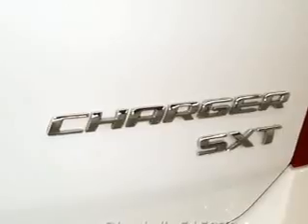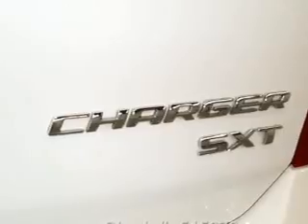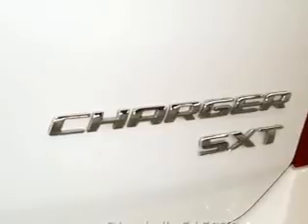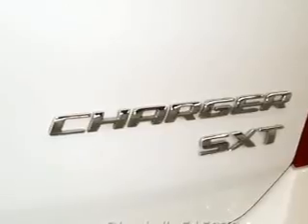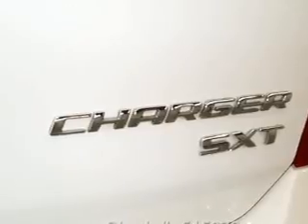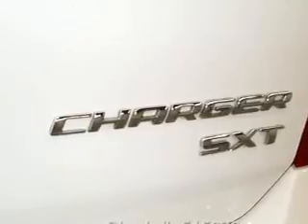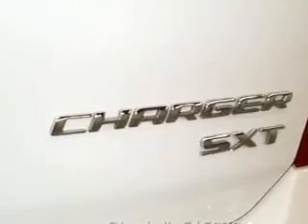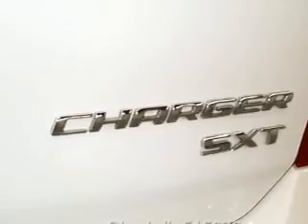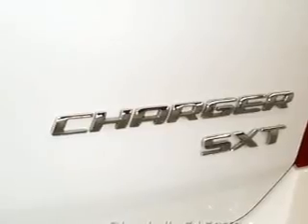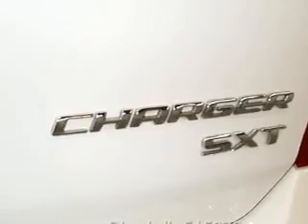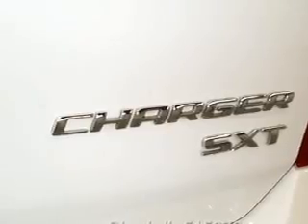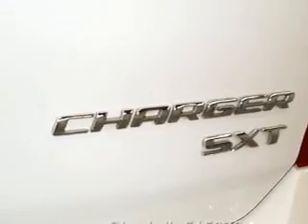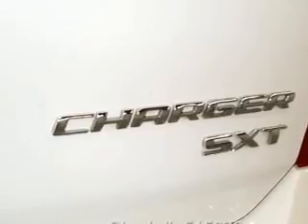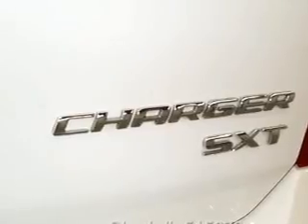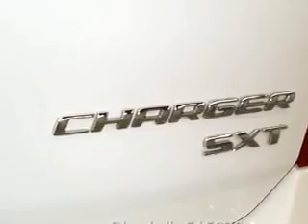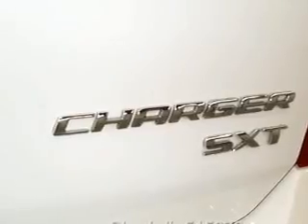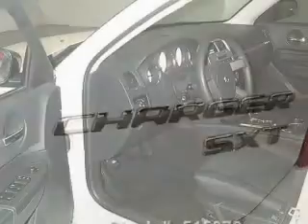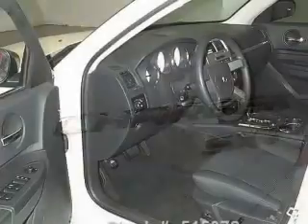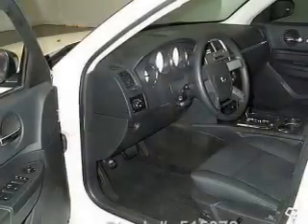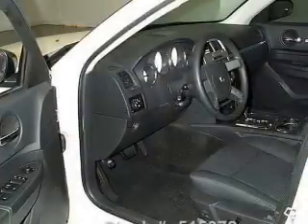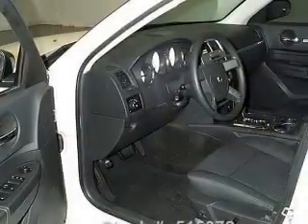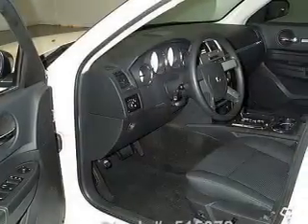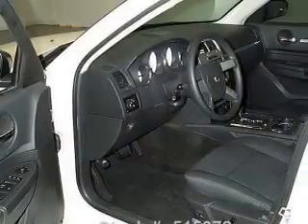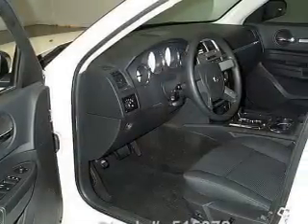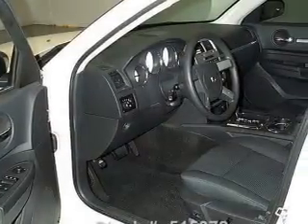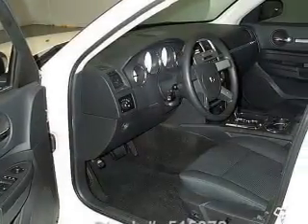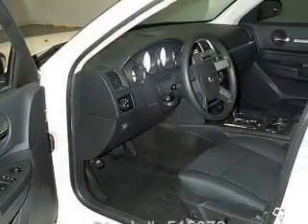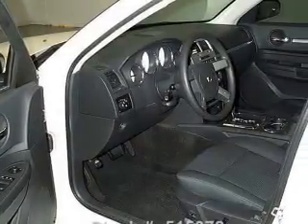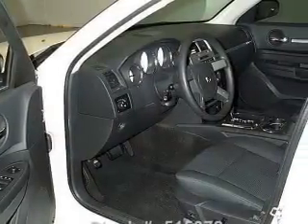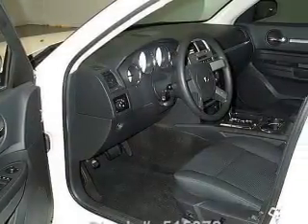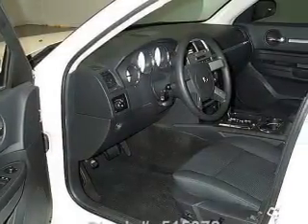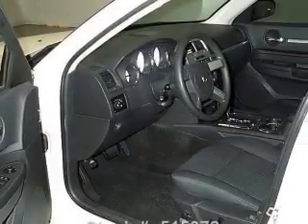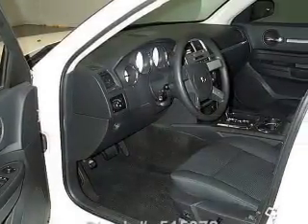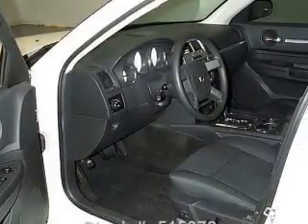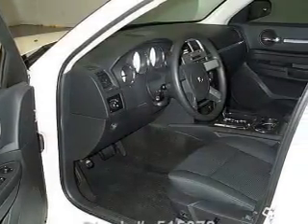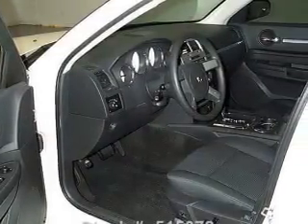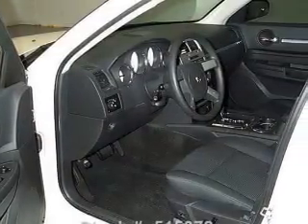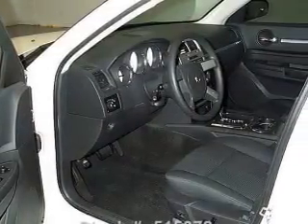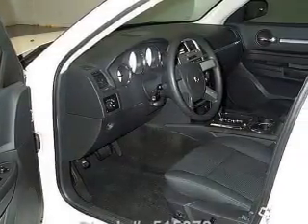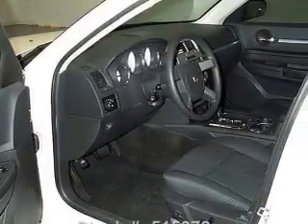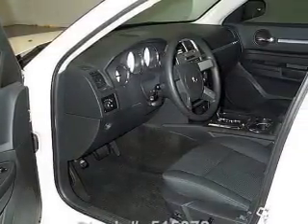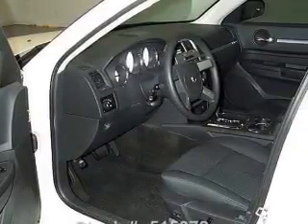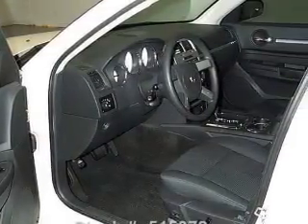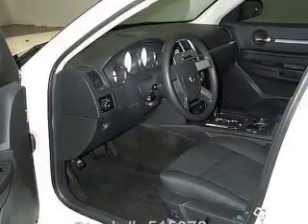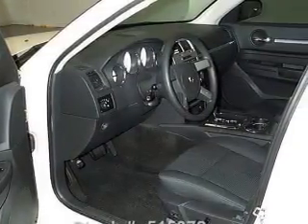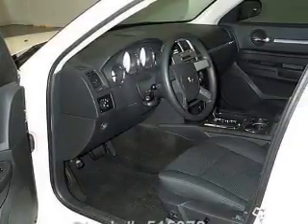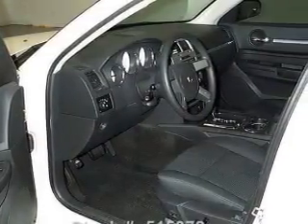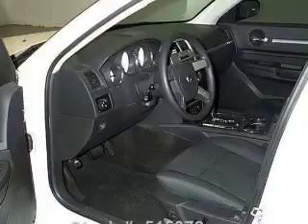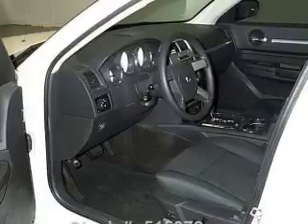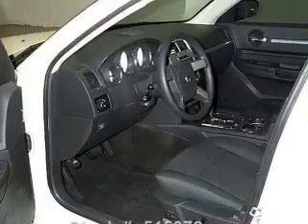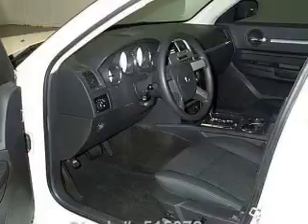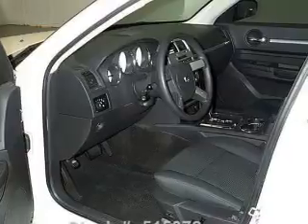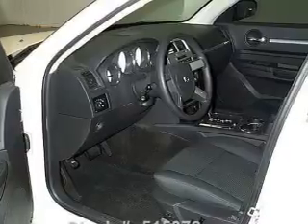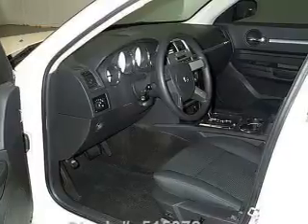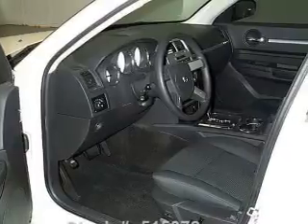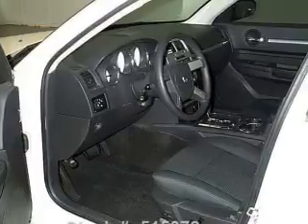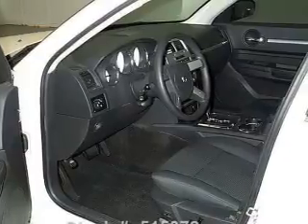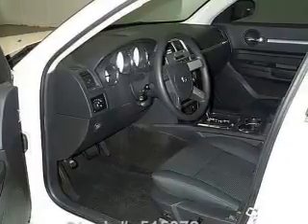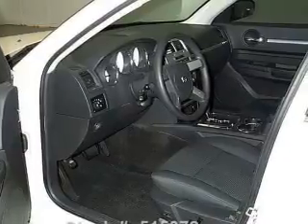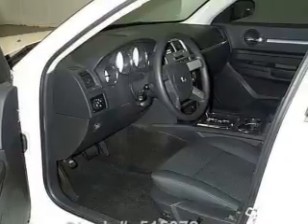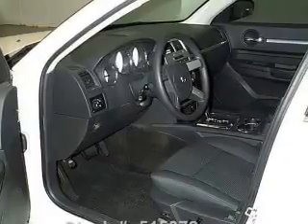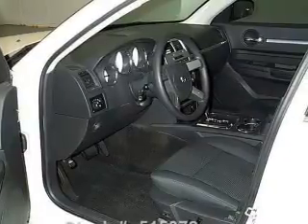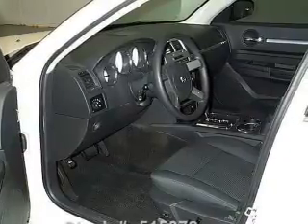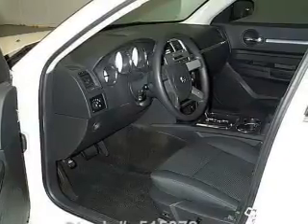Low tire pressure warning and independent suspension. Let us put you in the driver's seat today. Call or click to contact us.